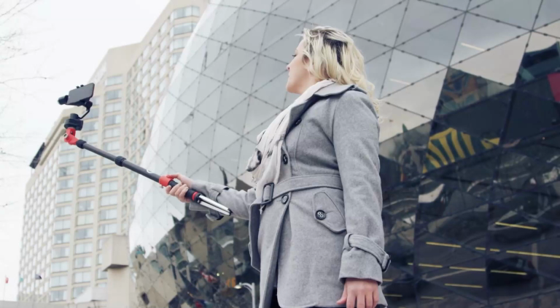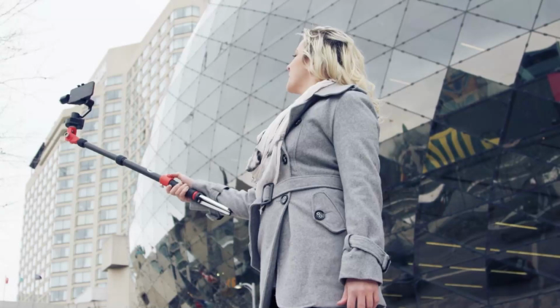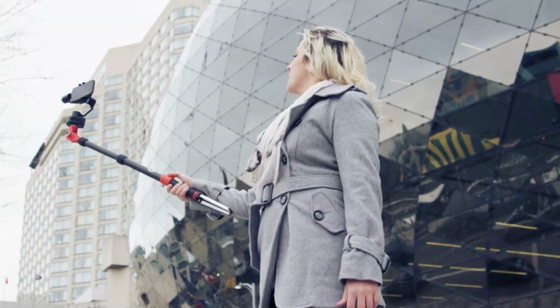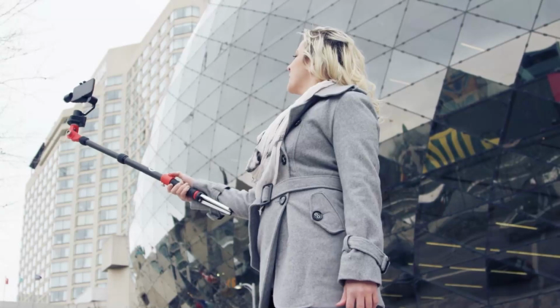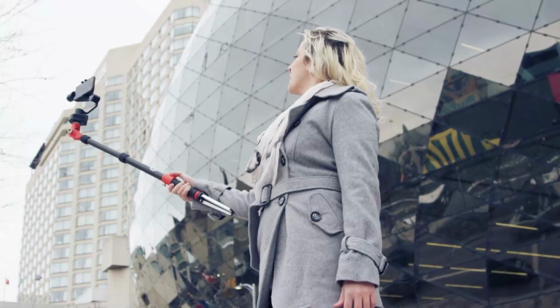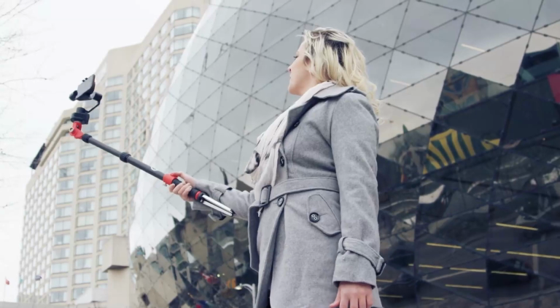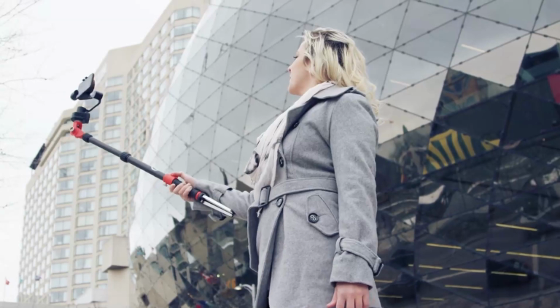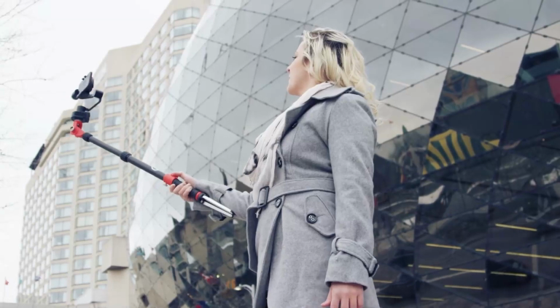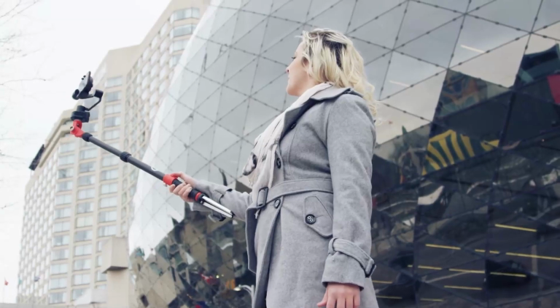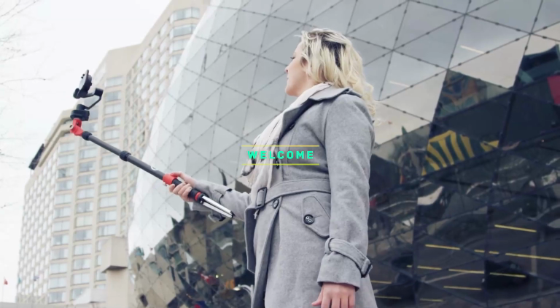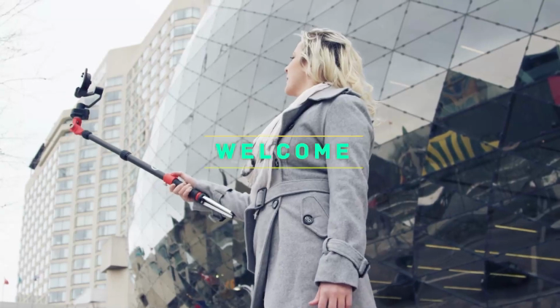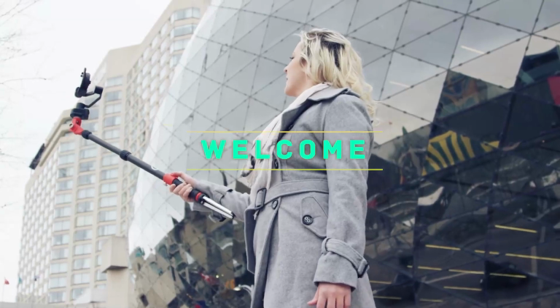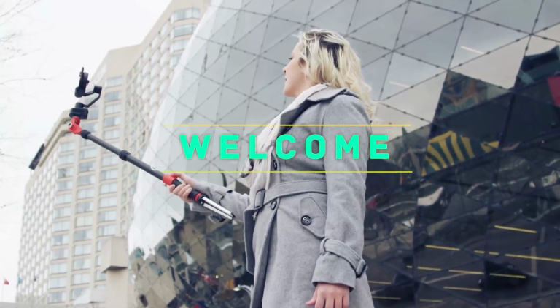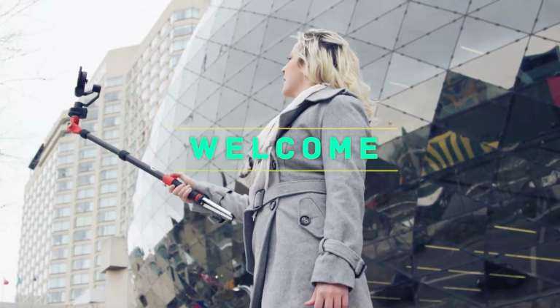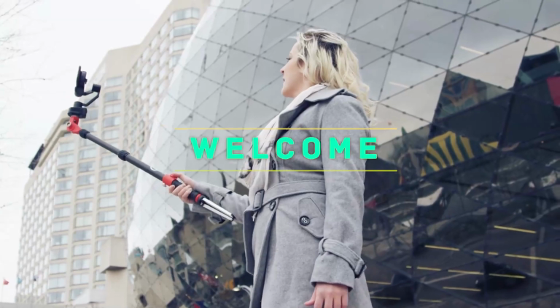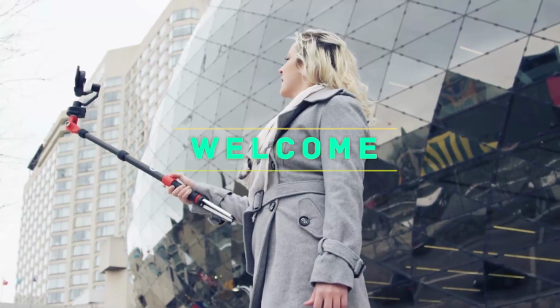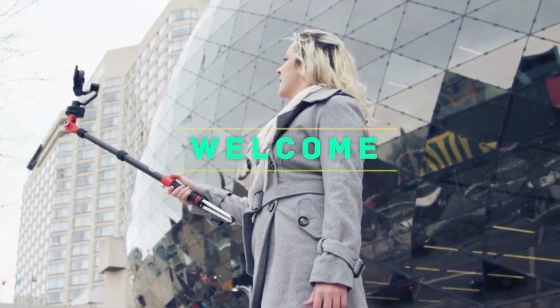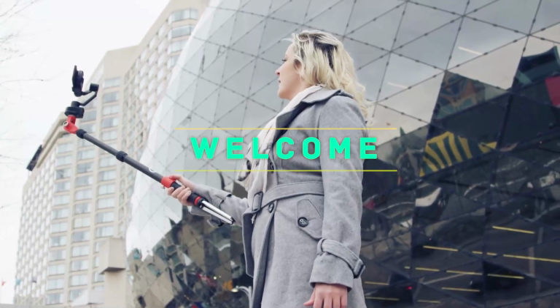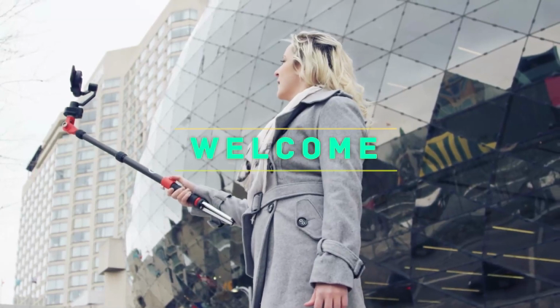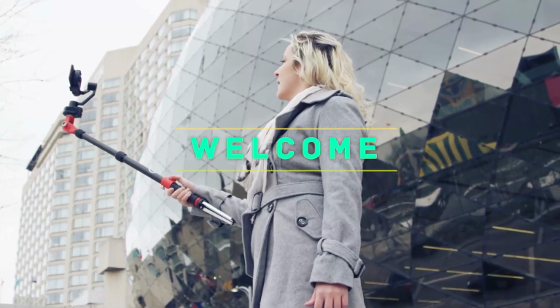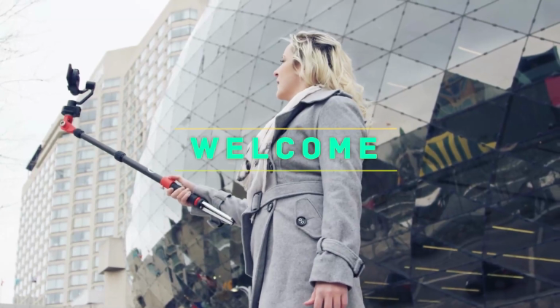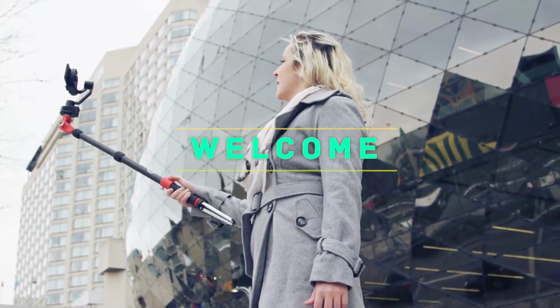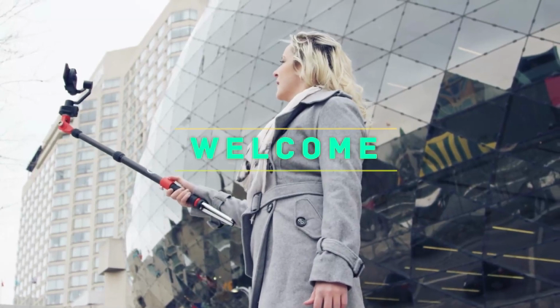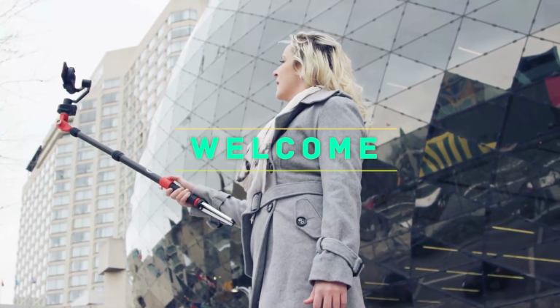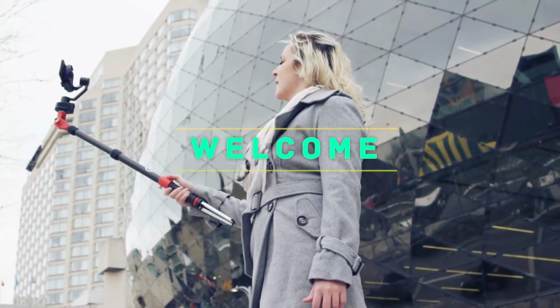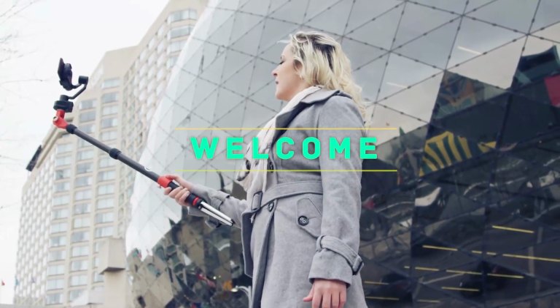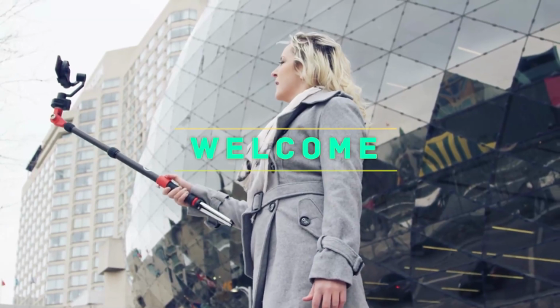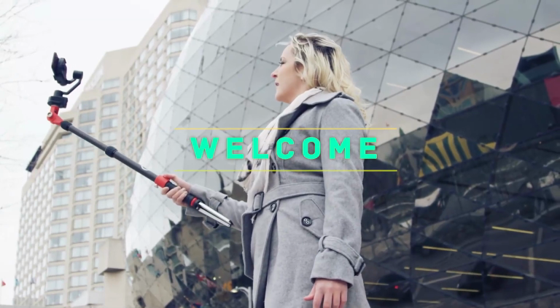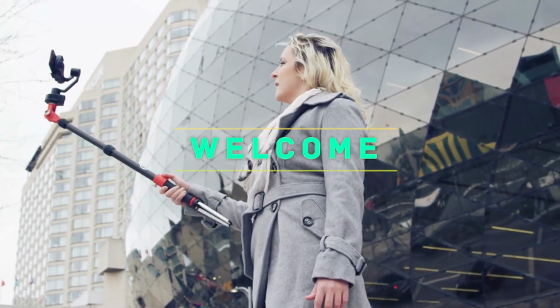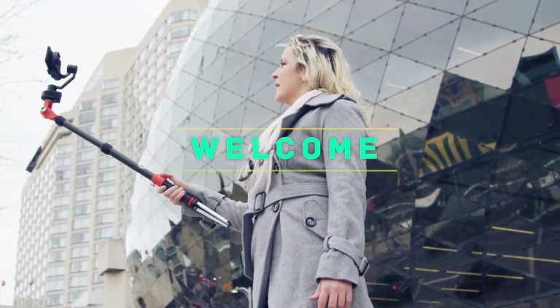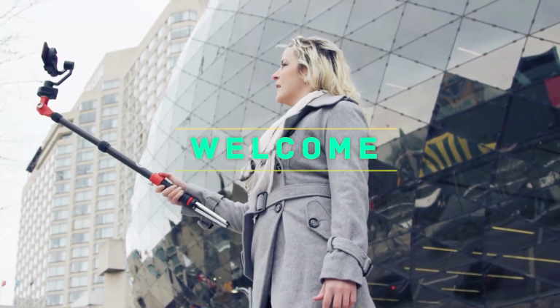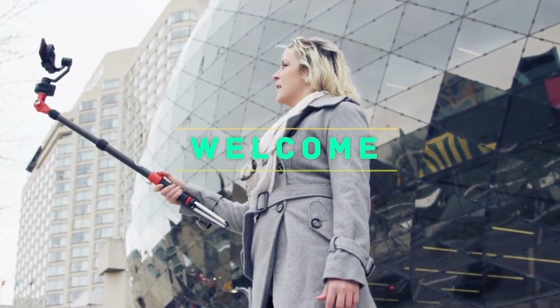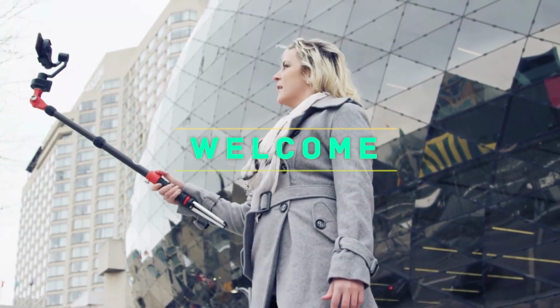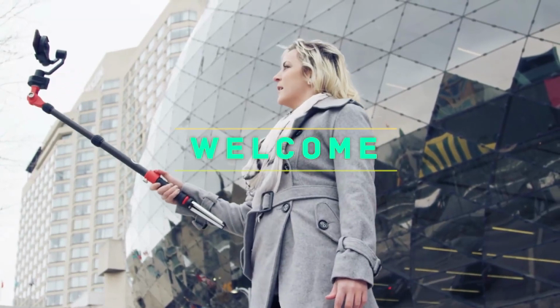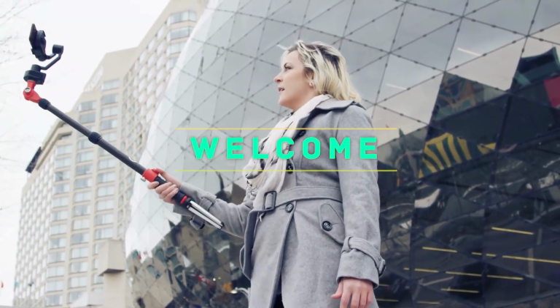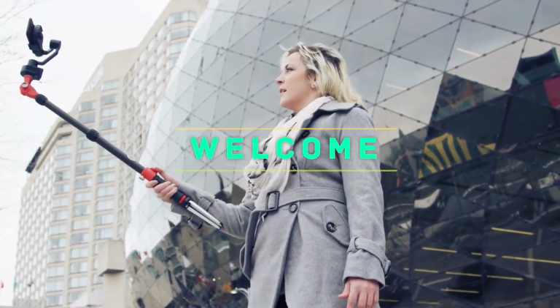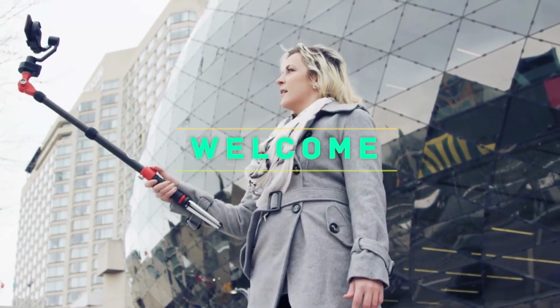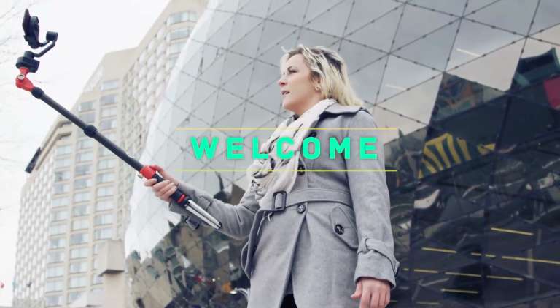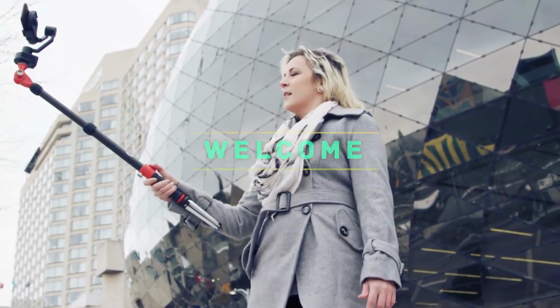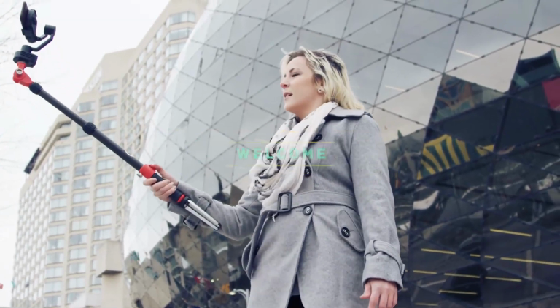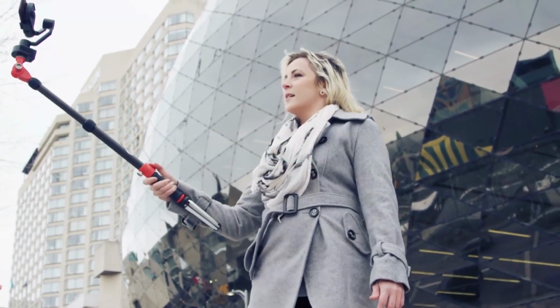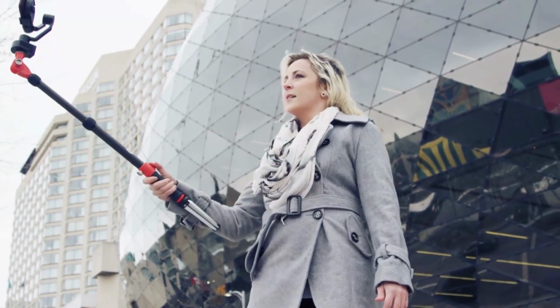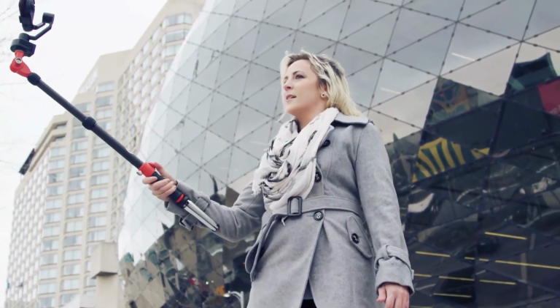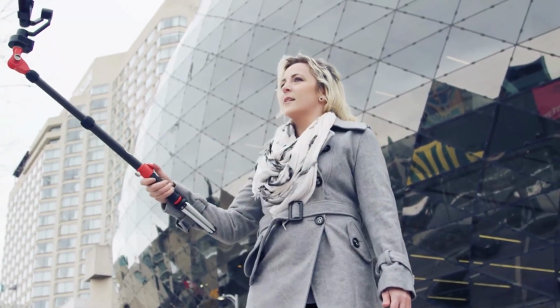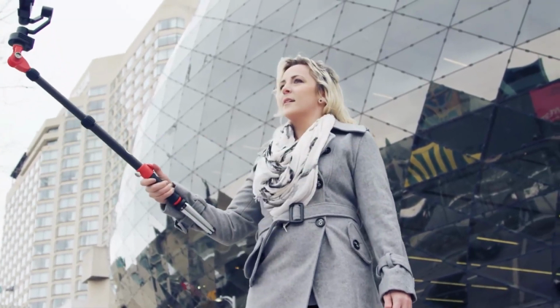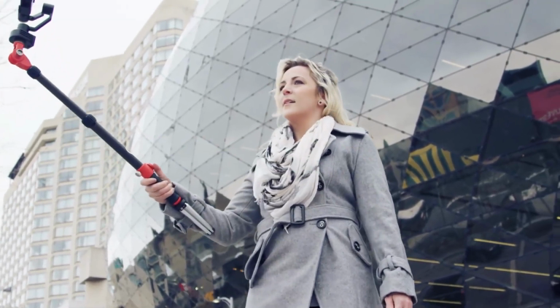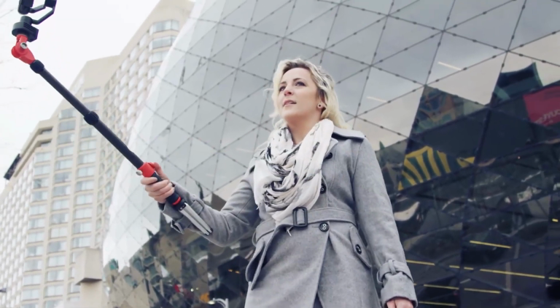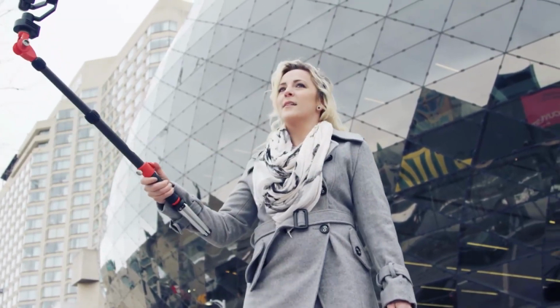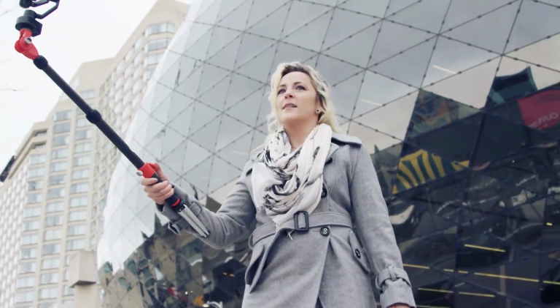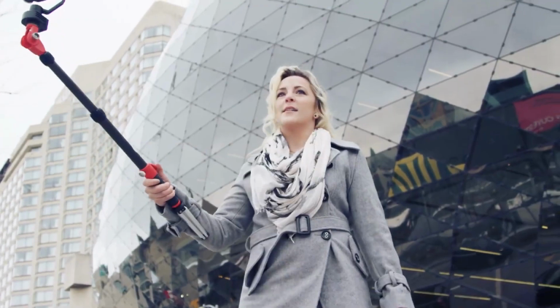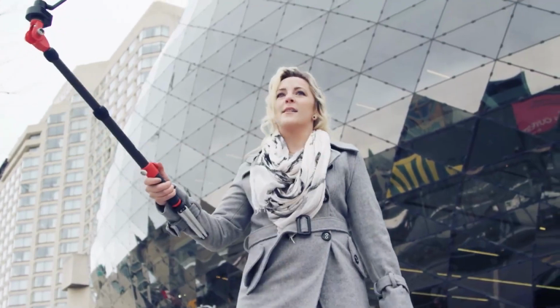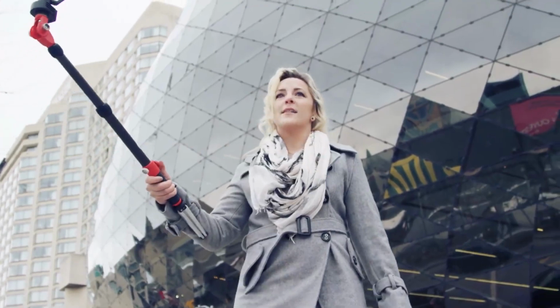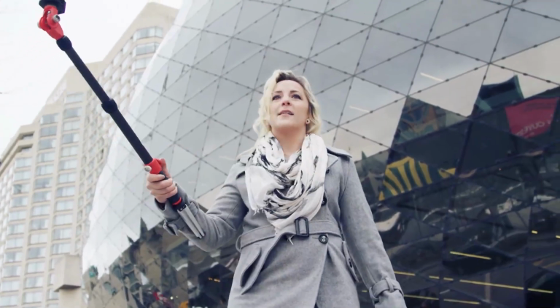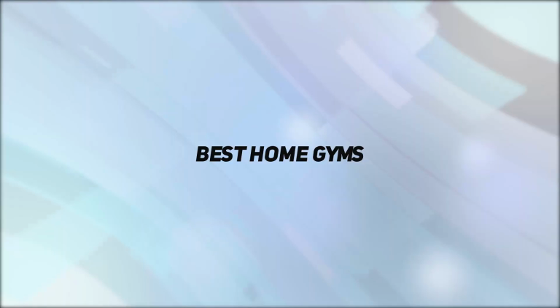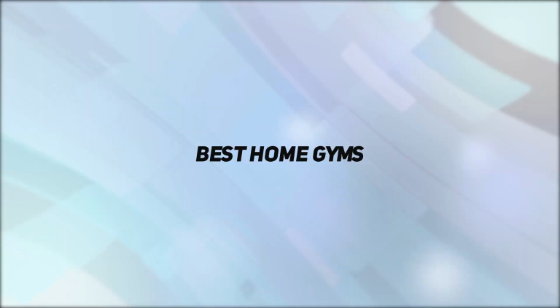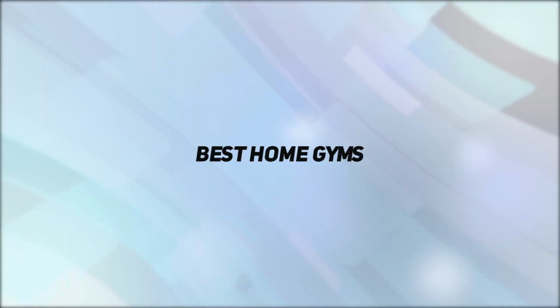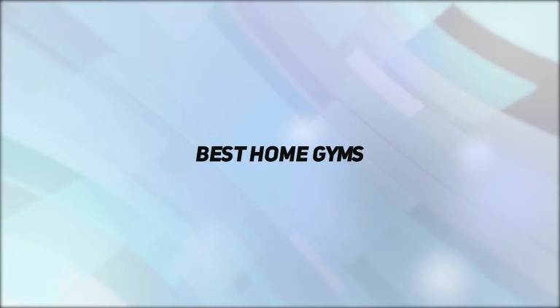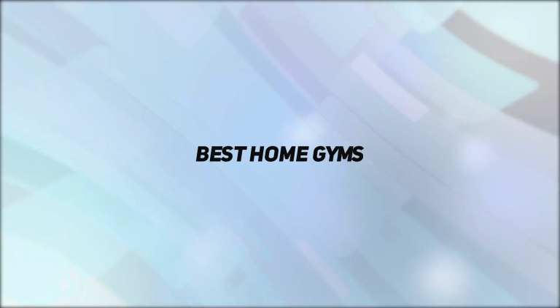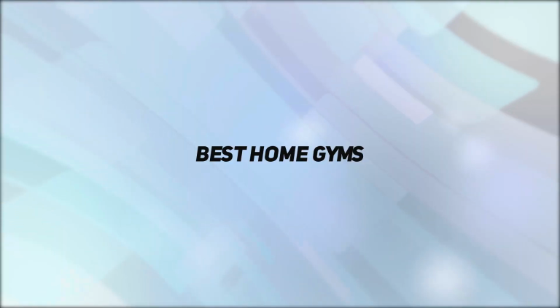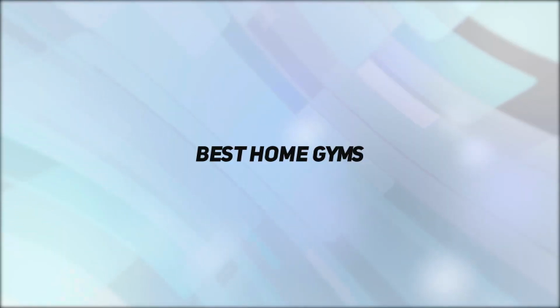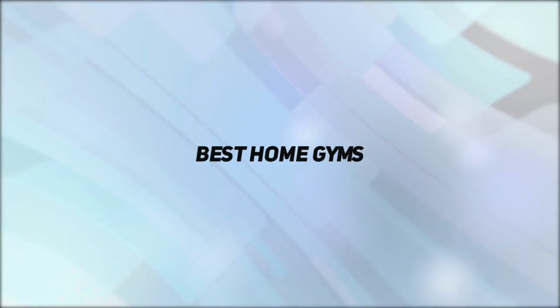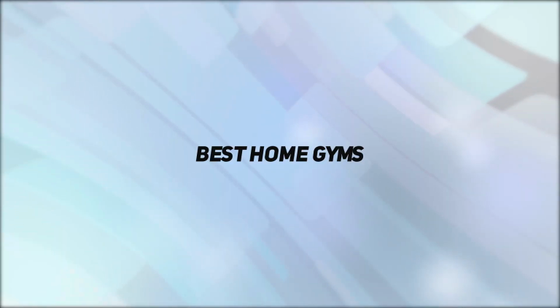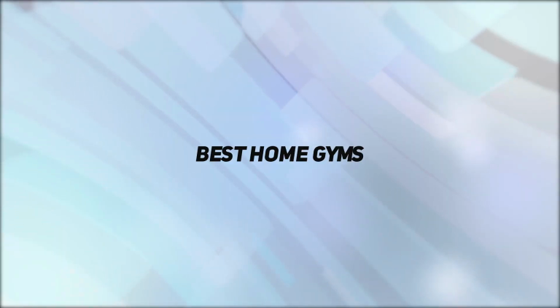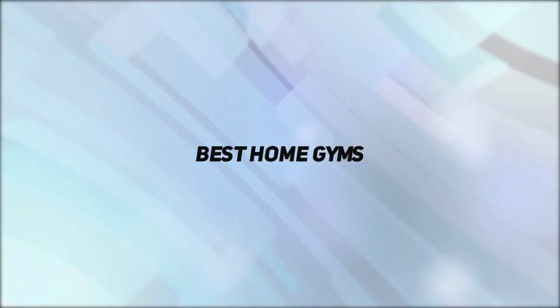Hey, welcome back to my channel. In this video I'm going to talk about the top five best home gyms.